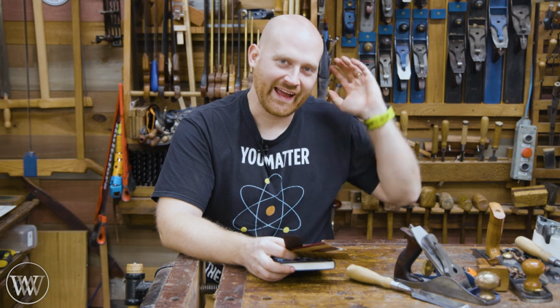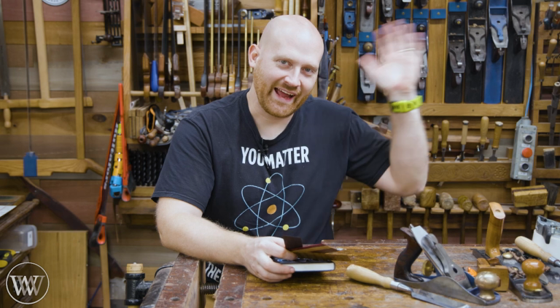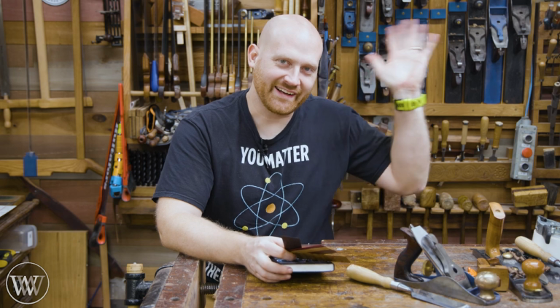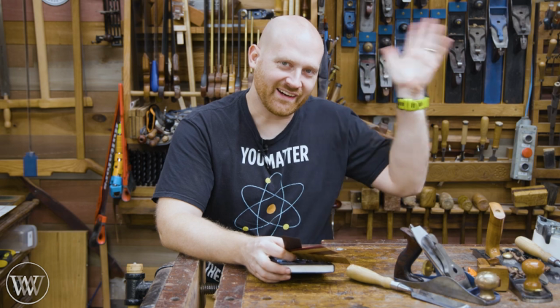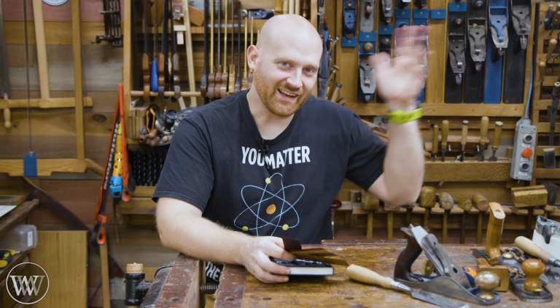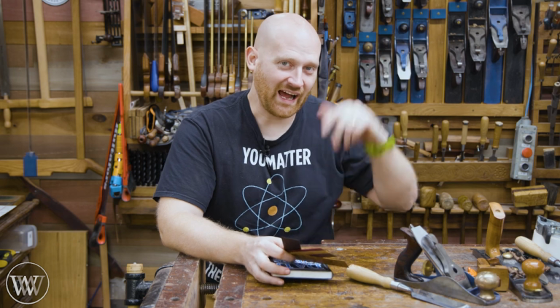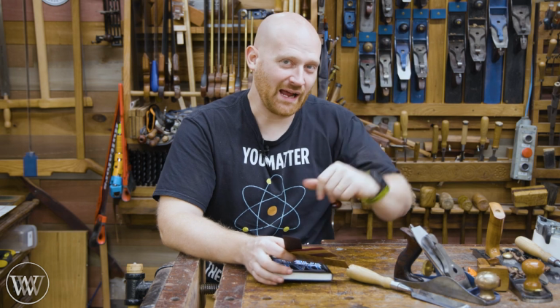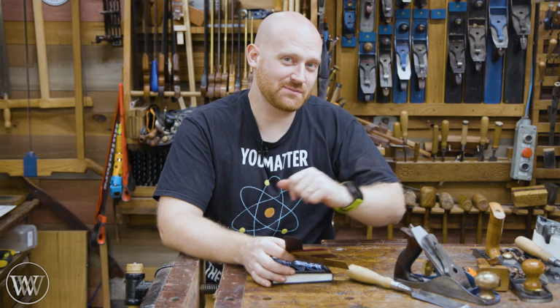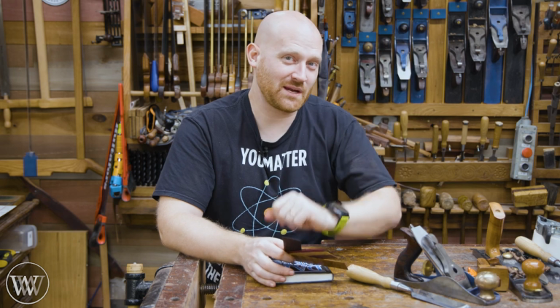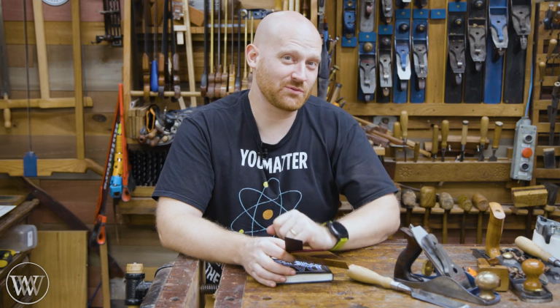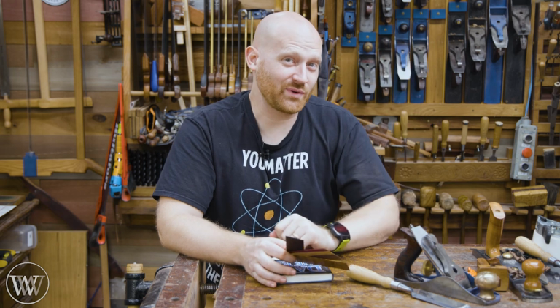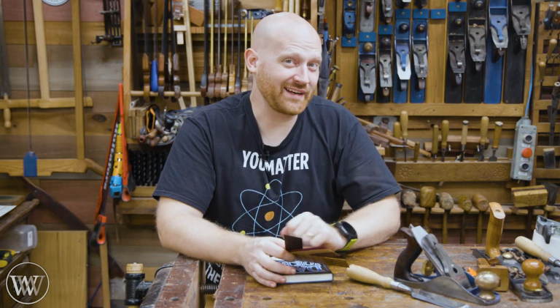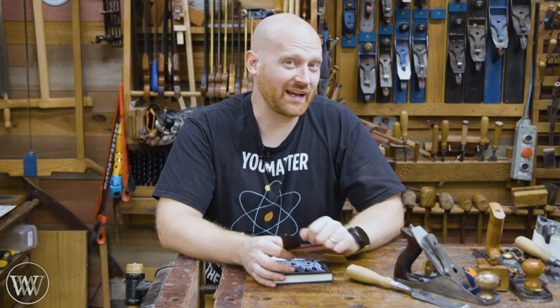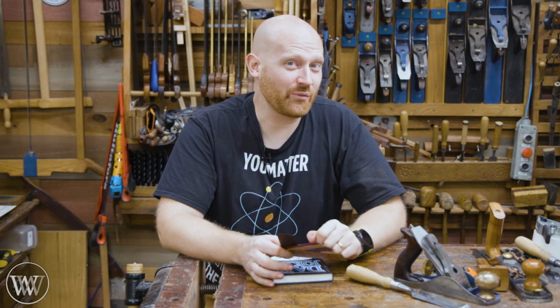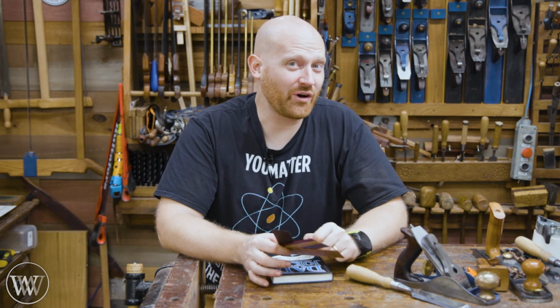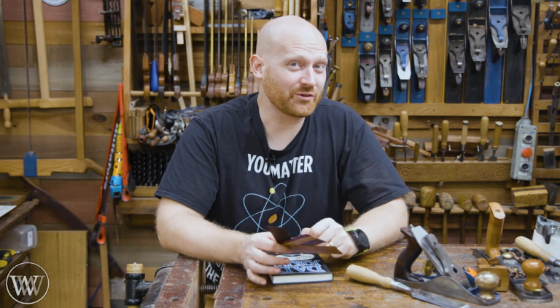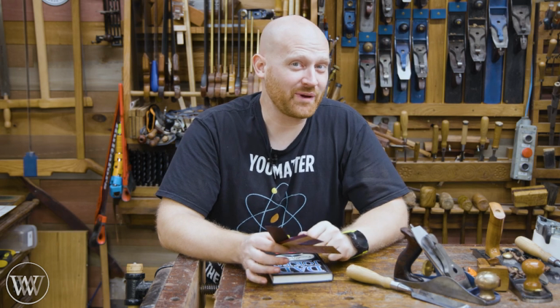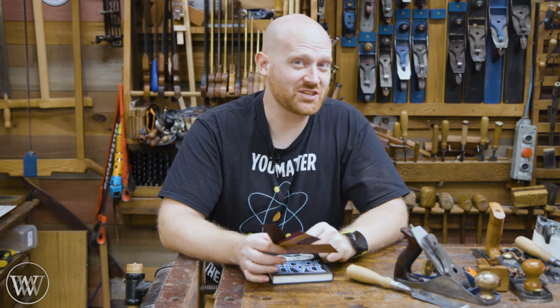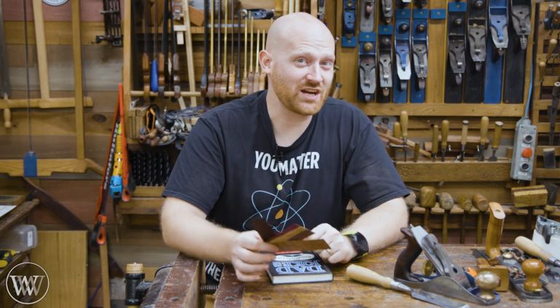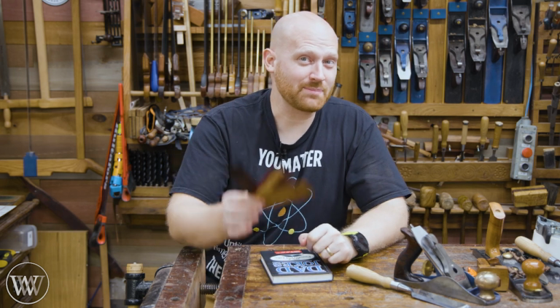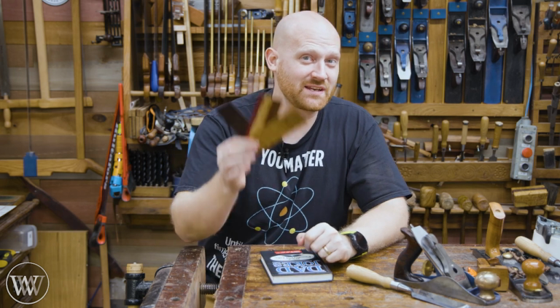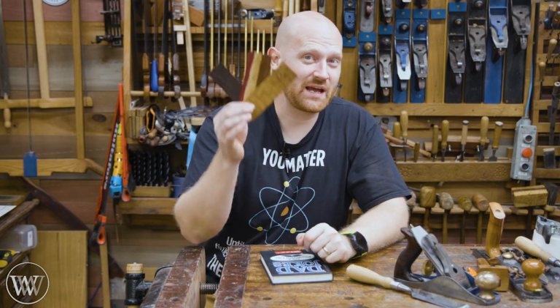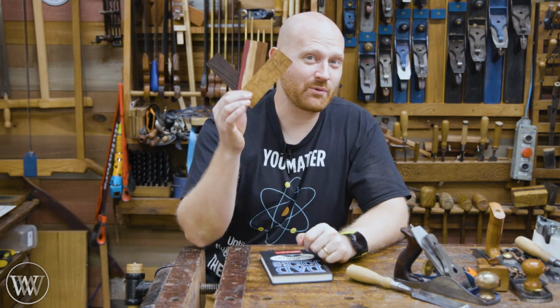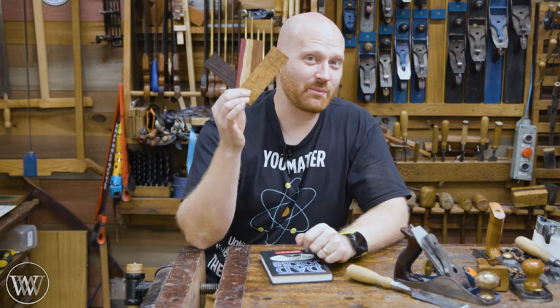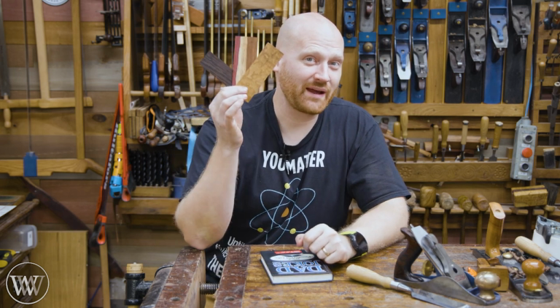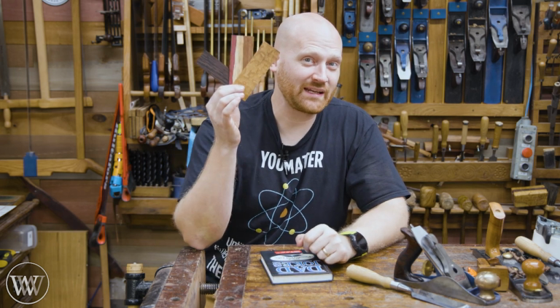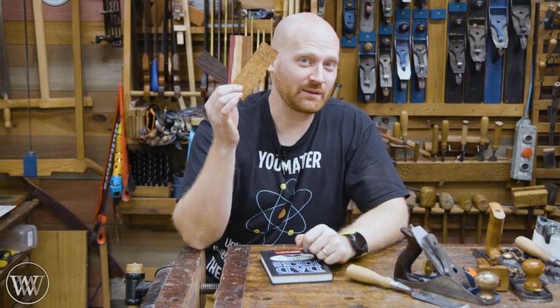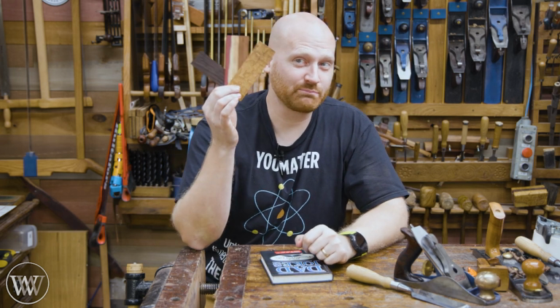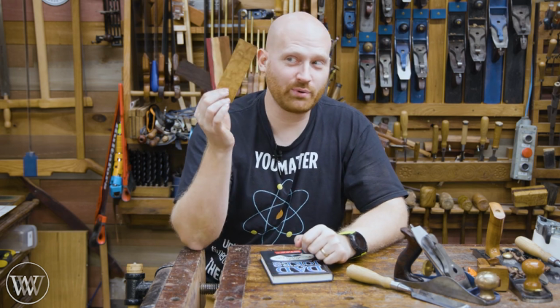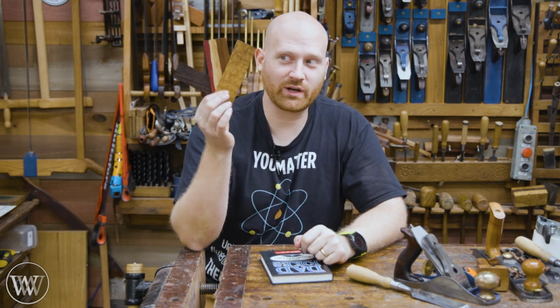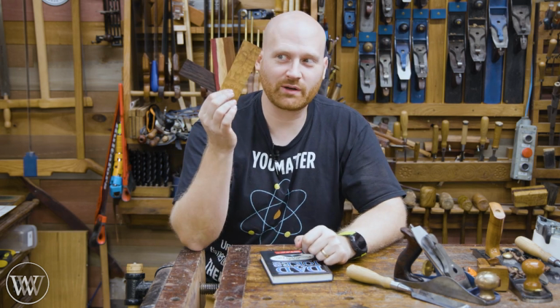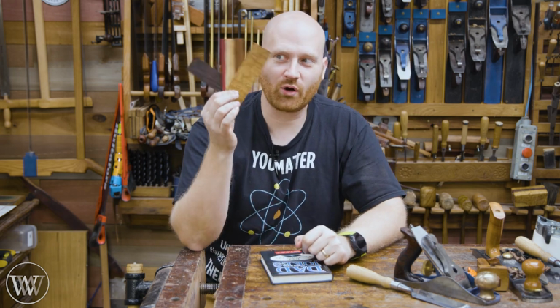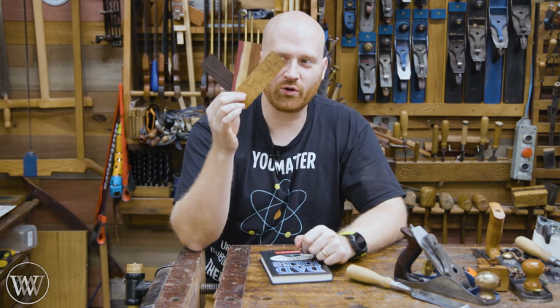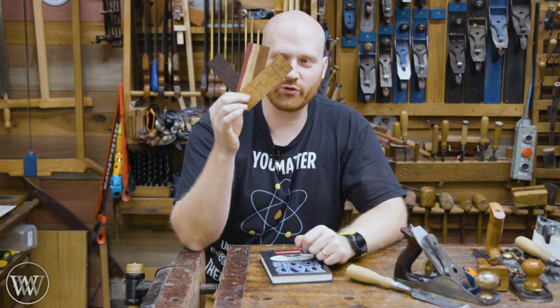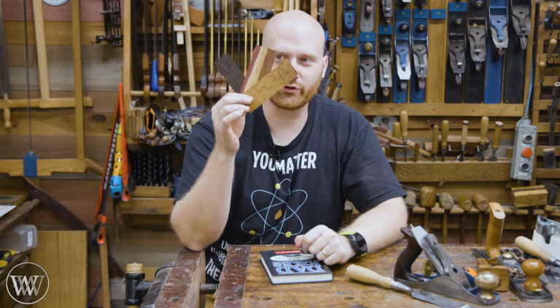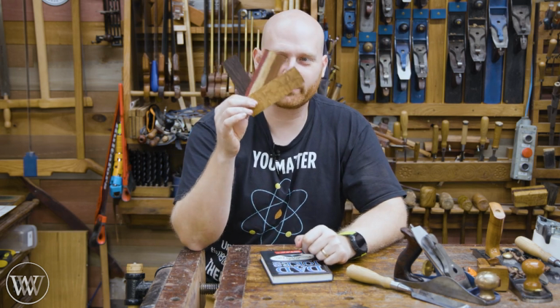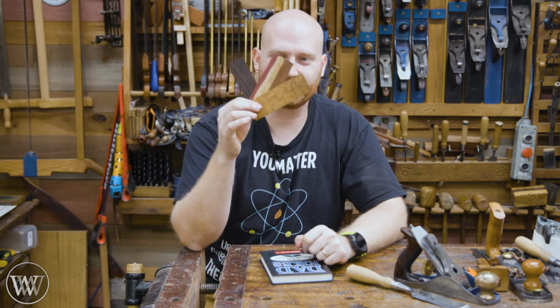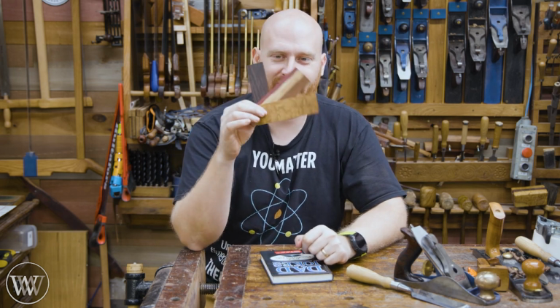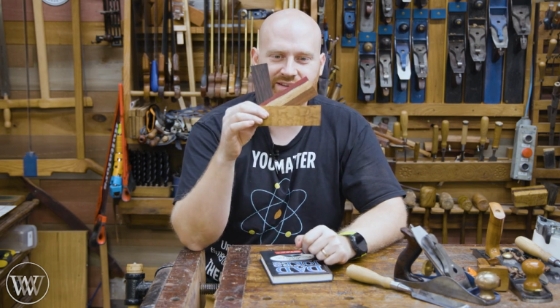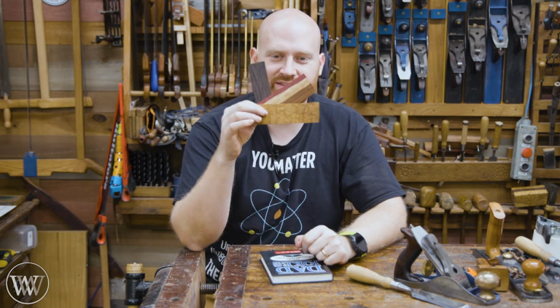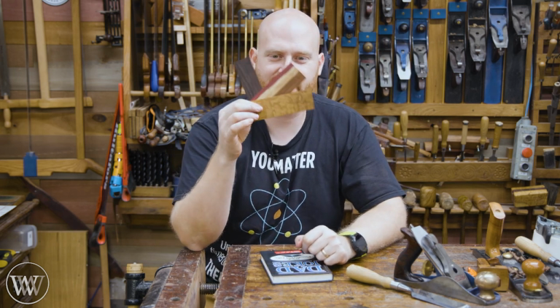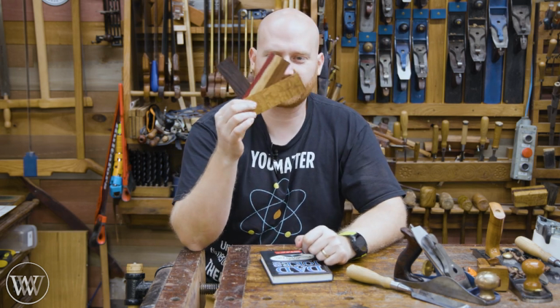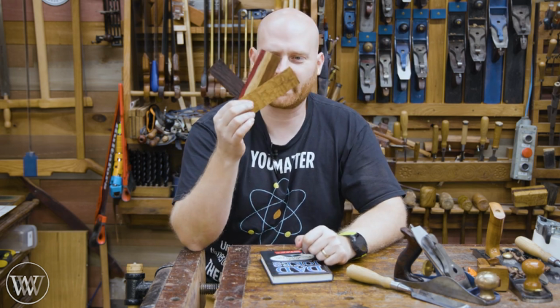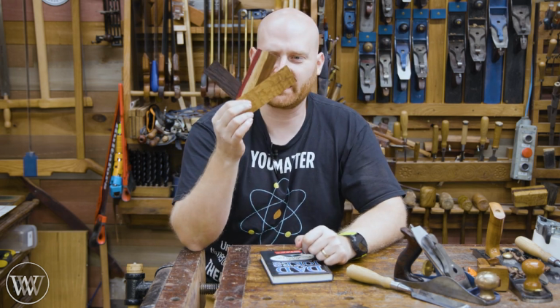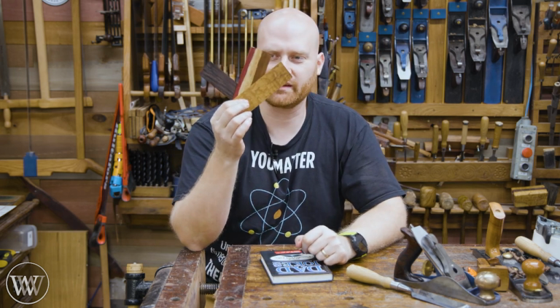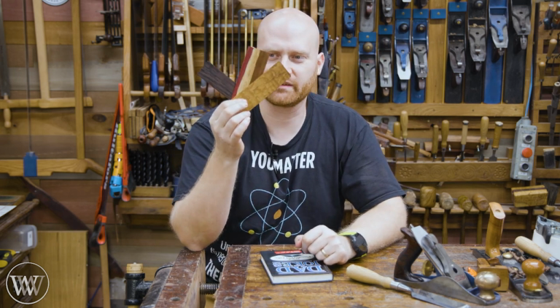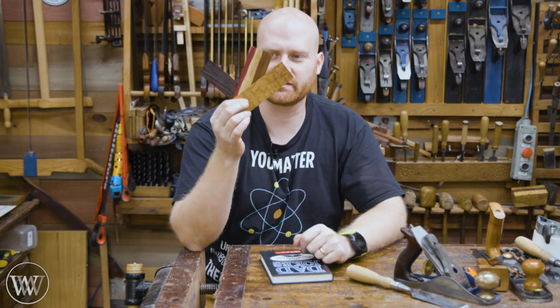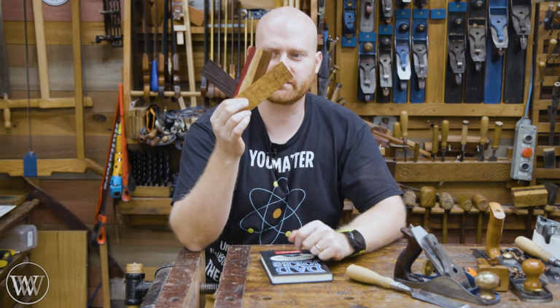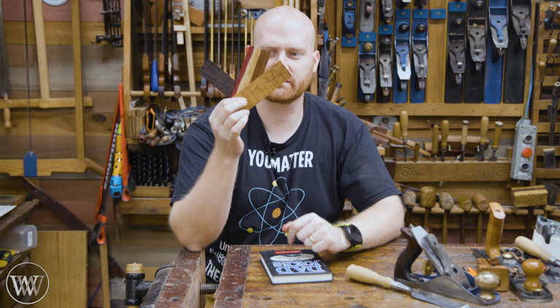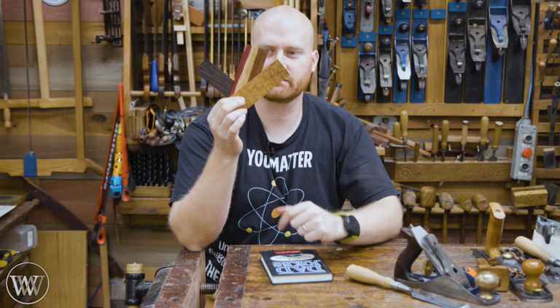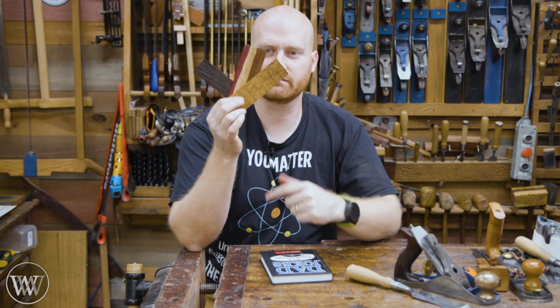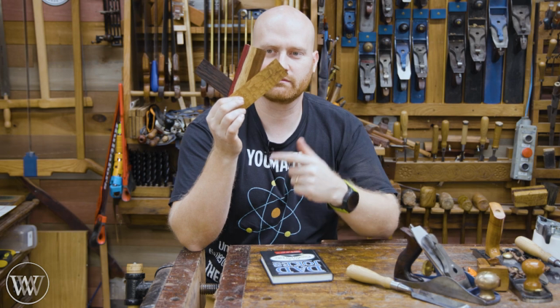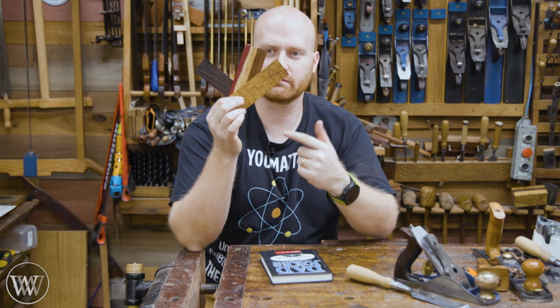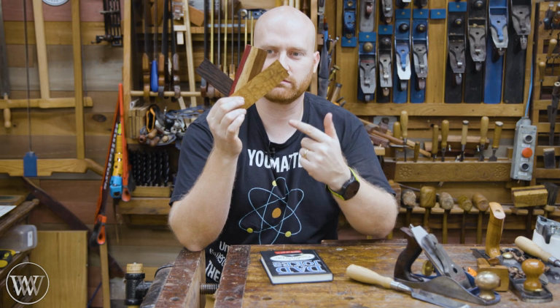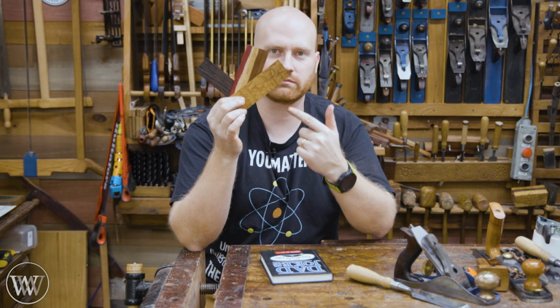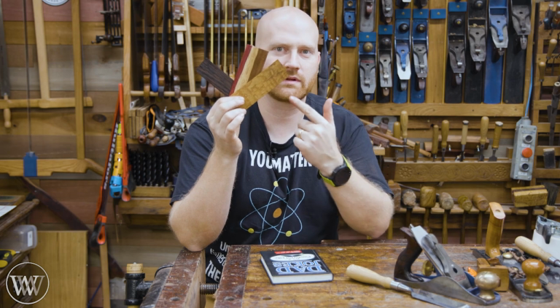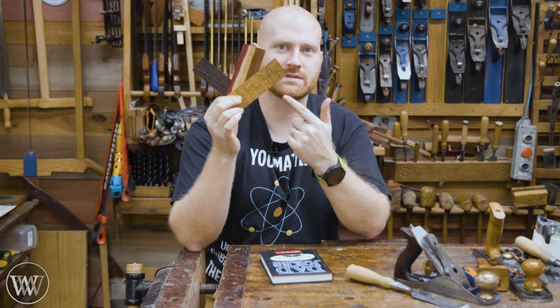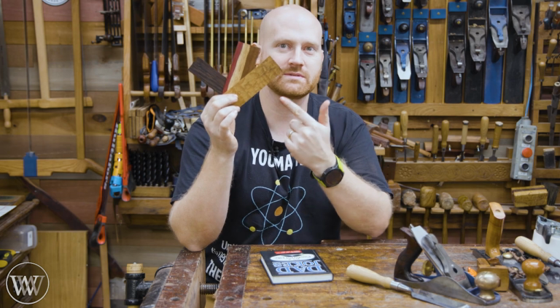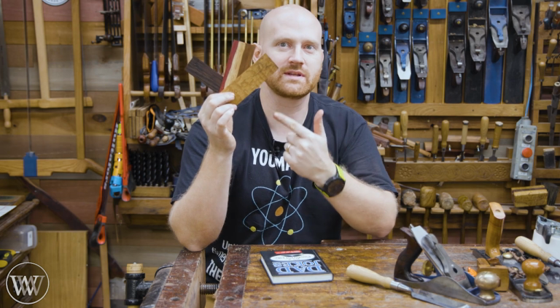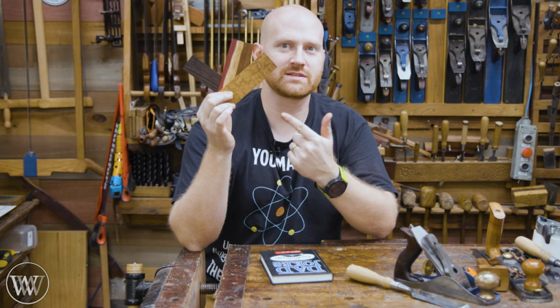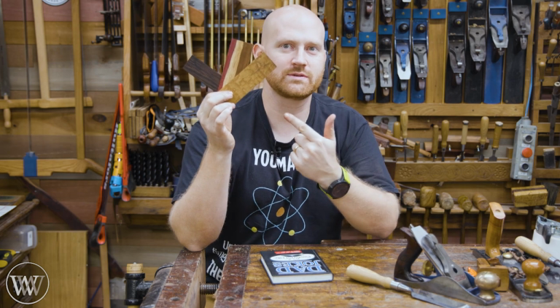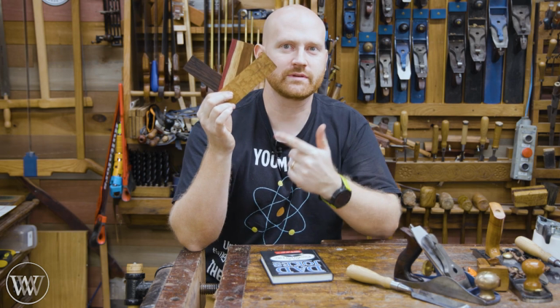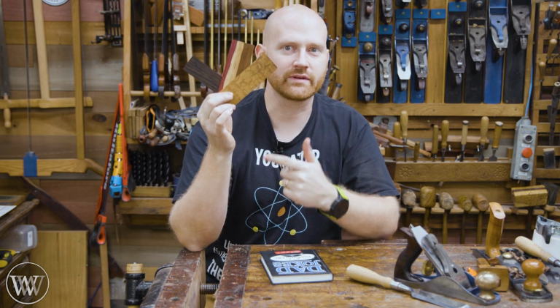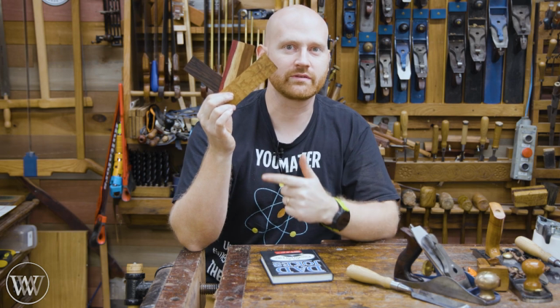Hey y'all, I'm James Wright and welcome to my shop. Today we're making book holder place thingies. Let's do this.